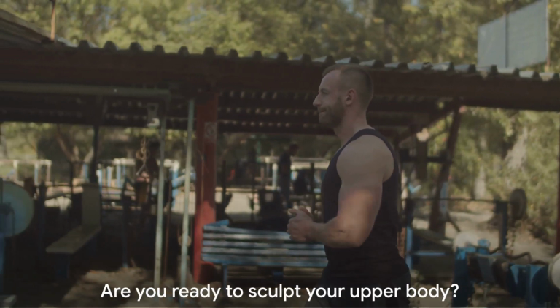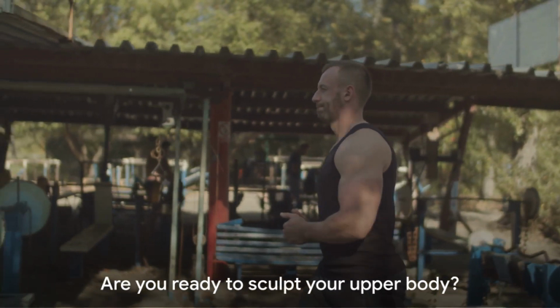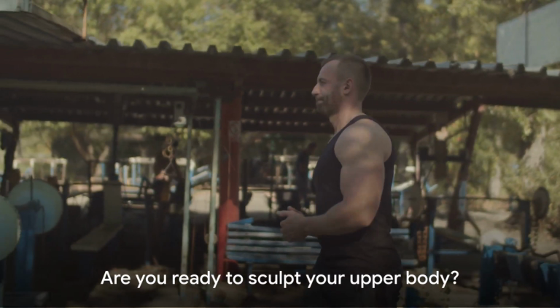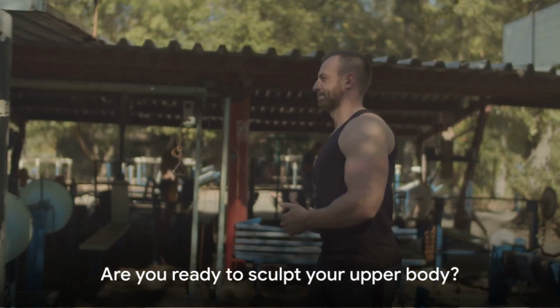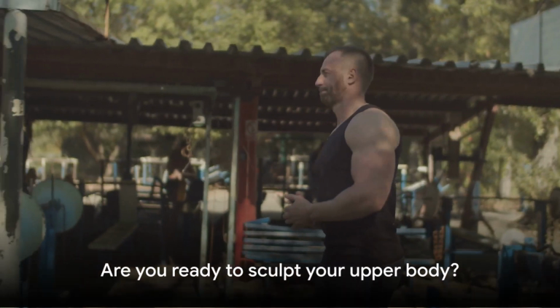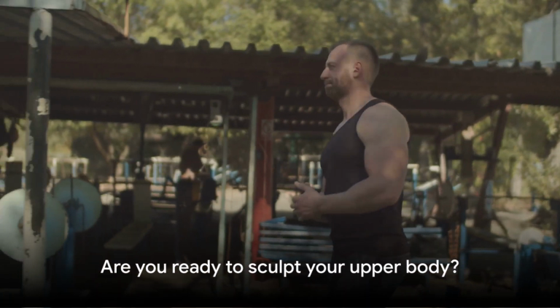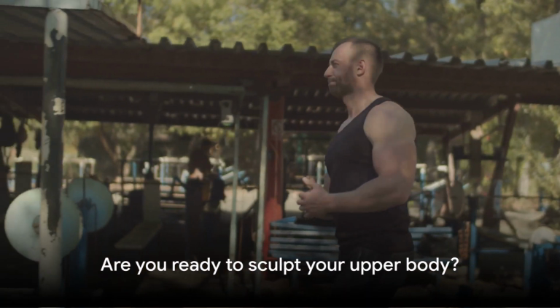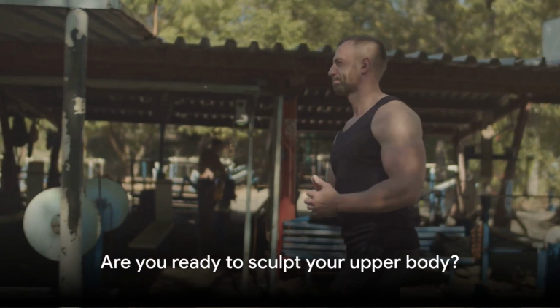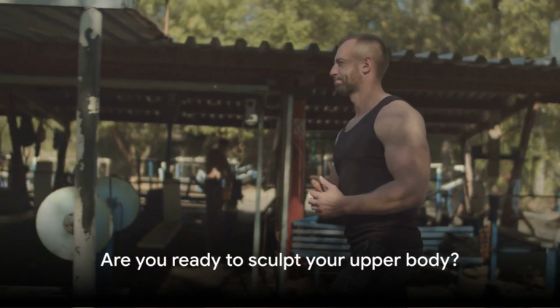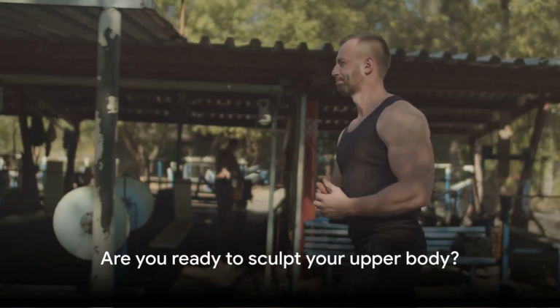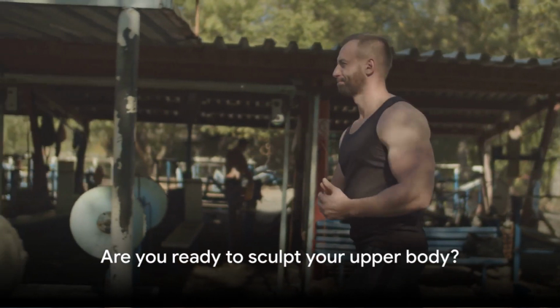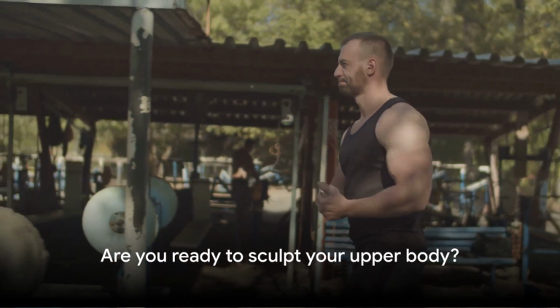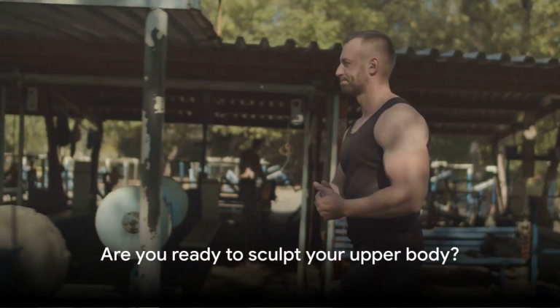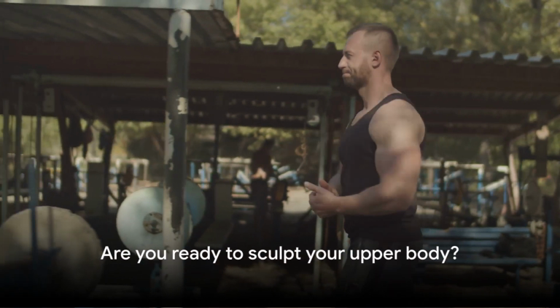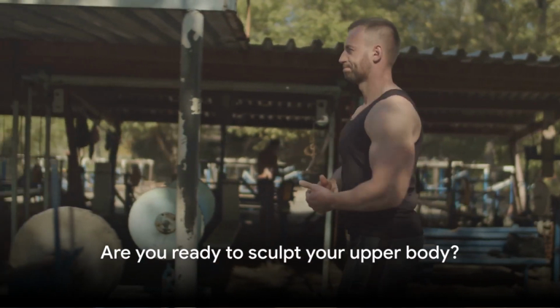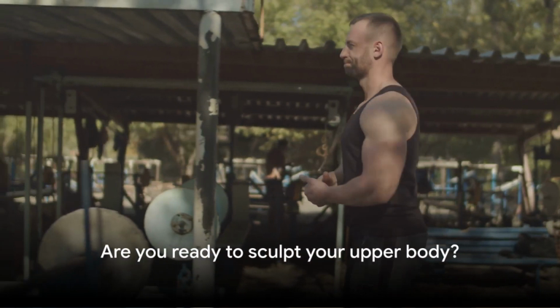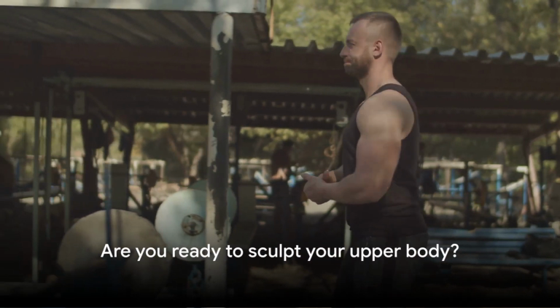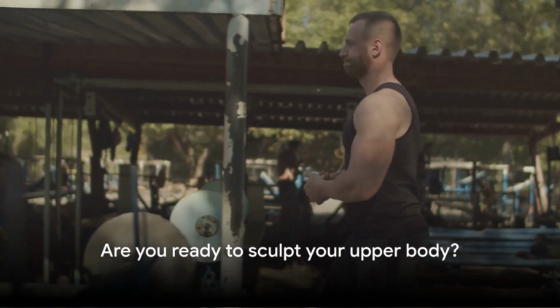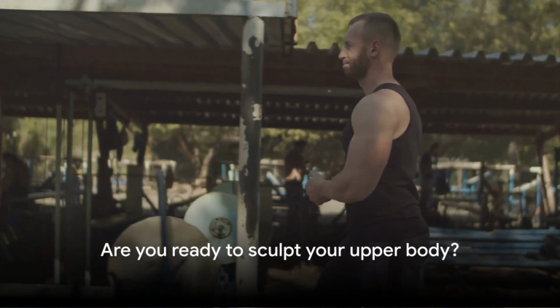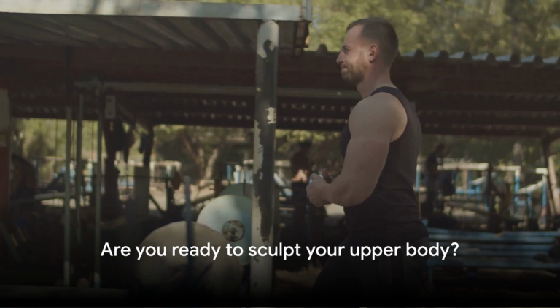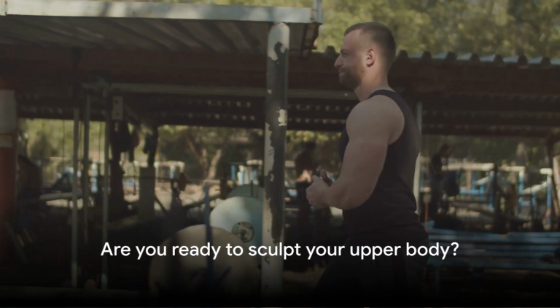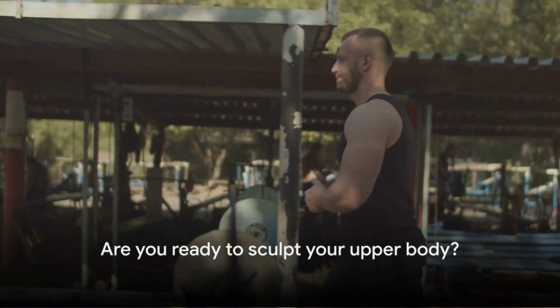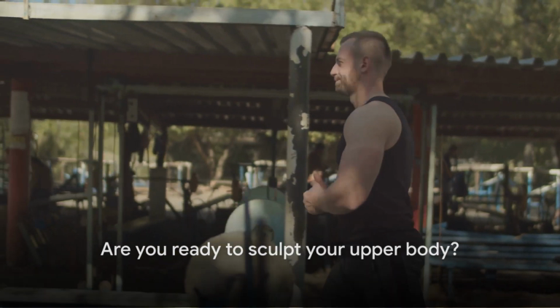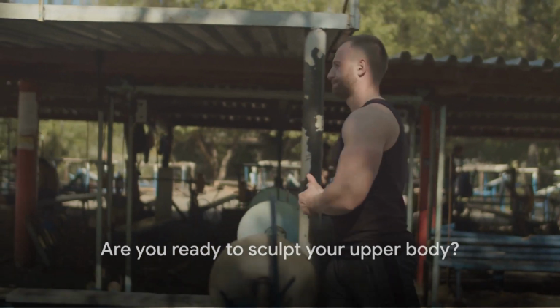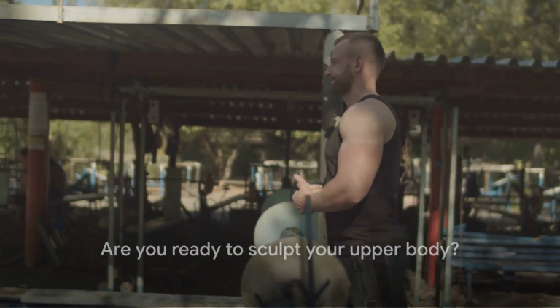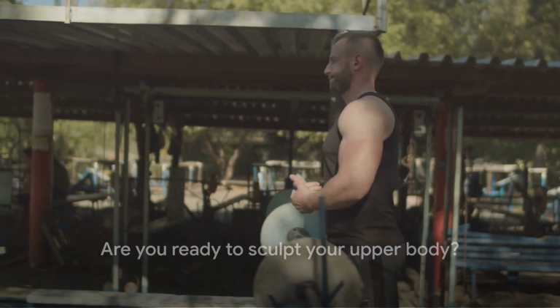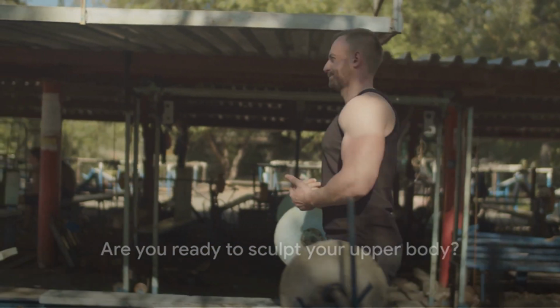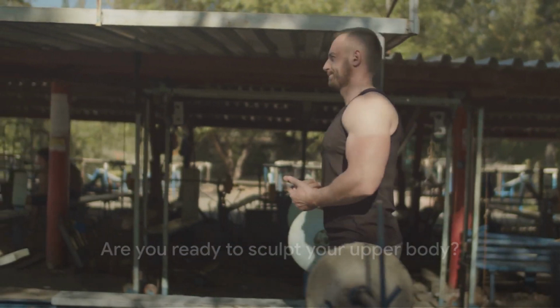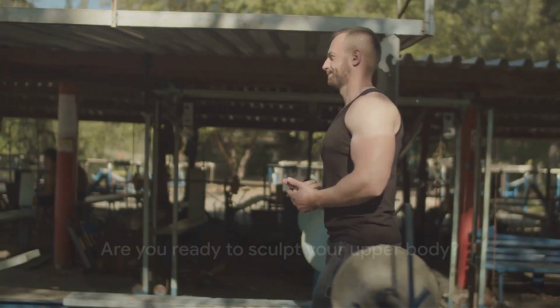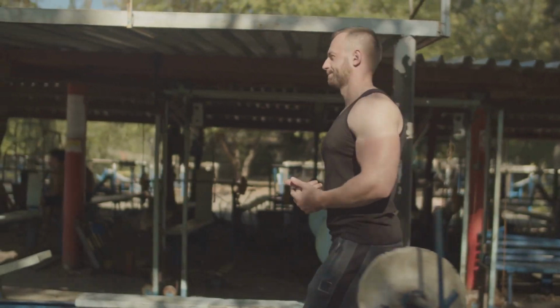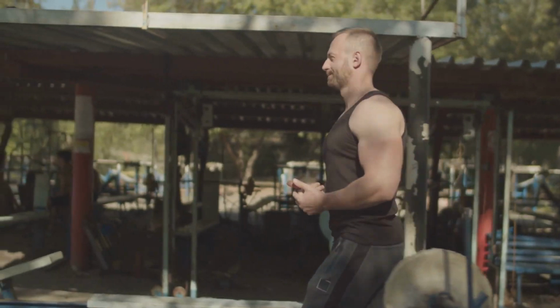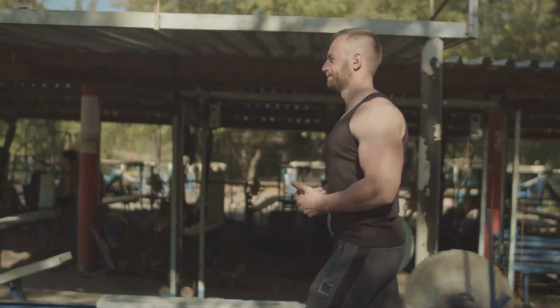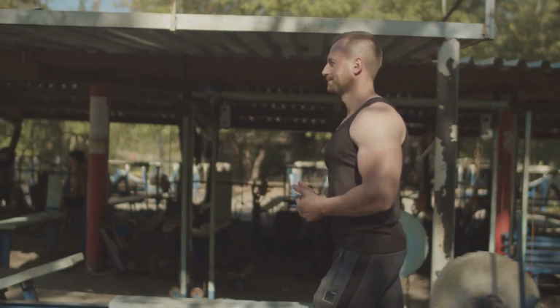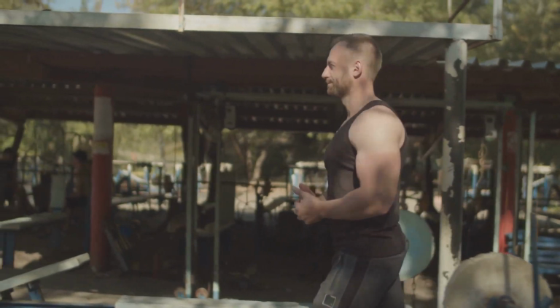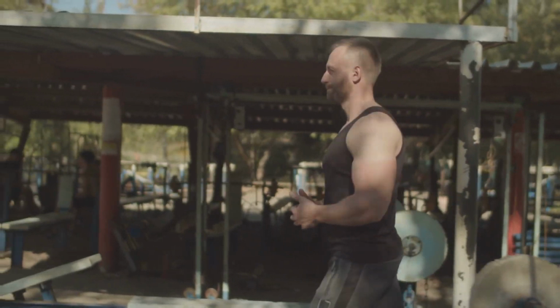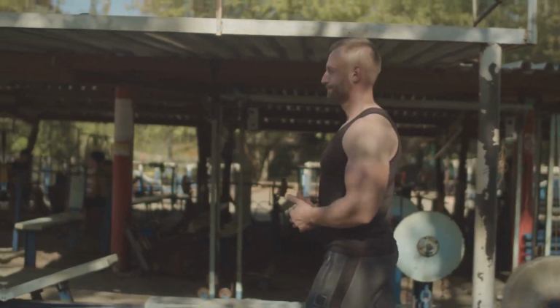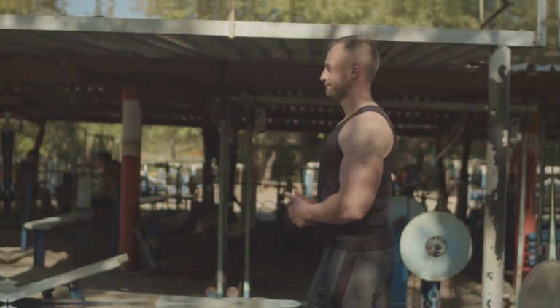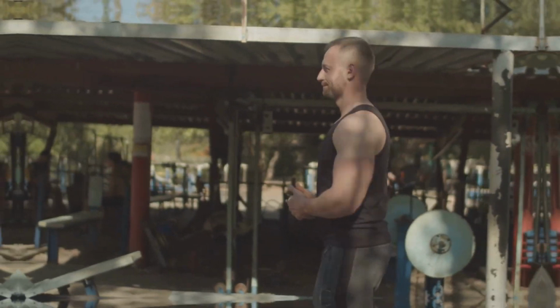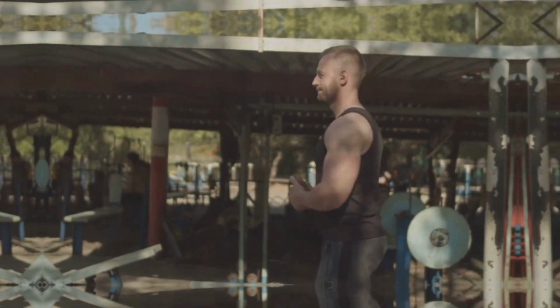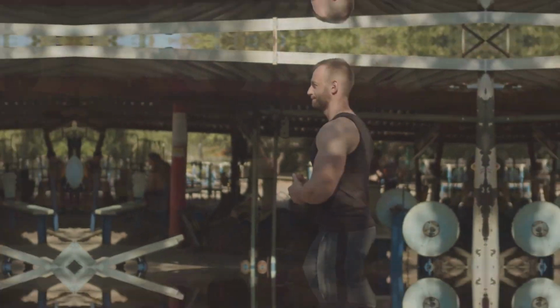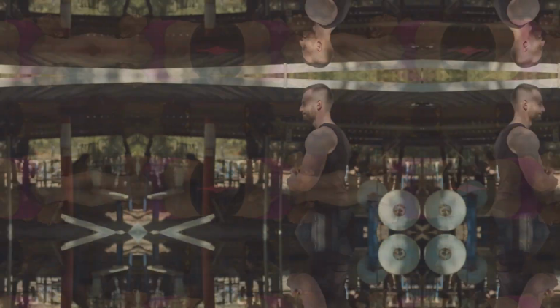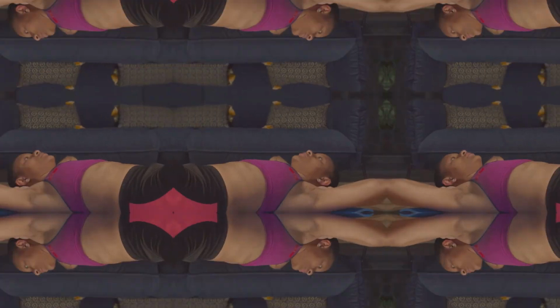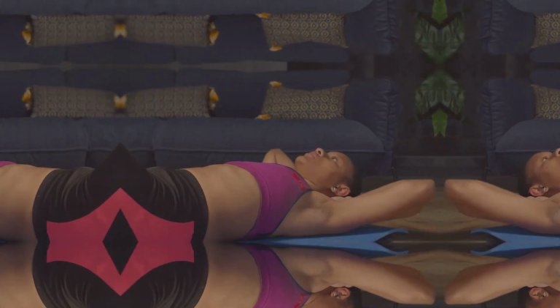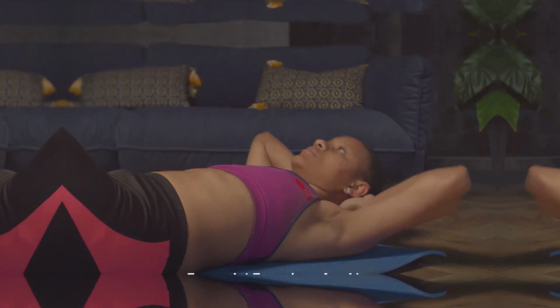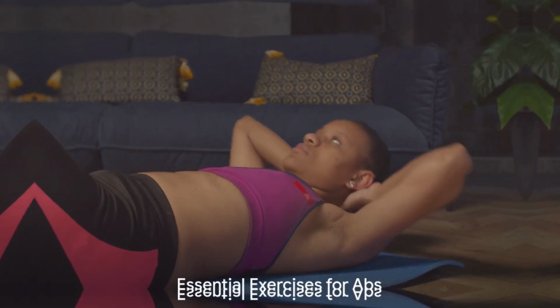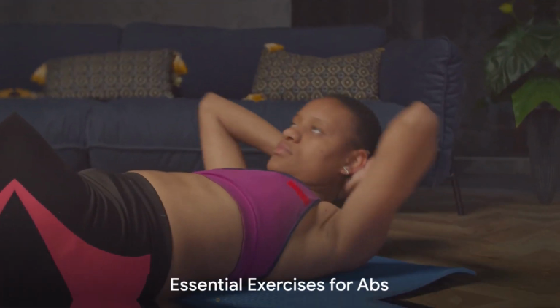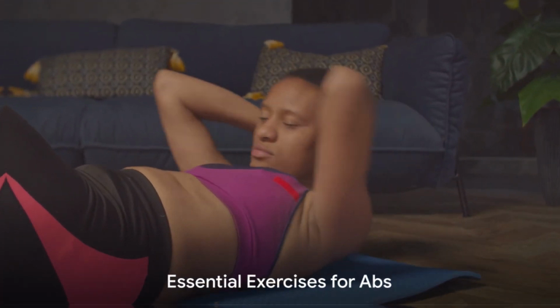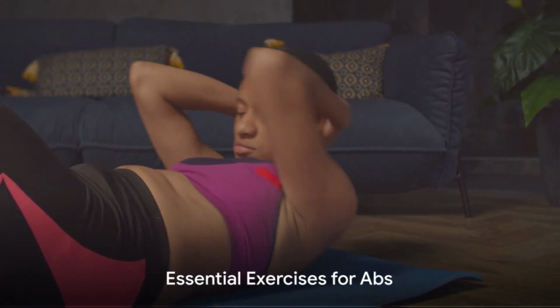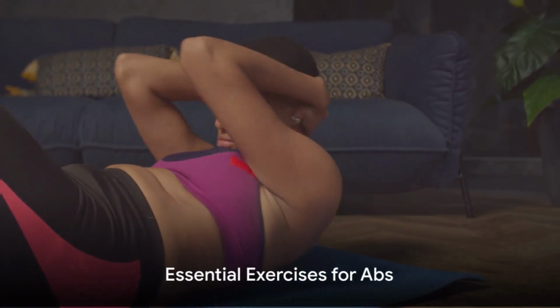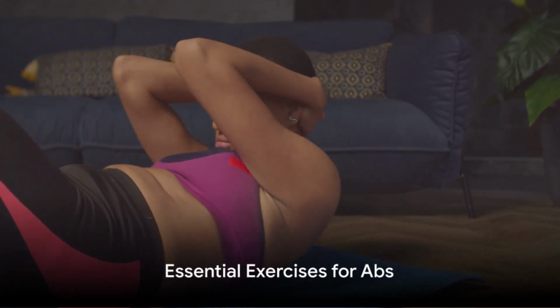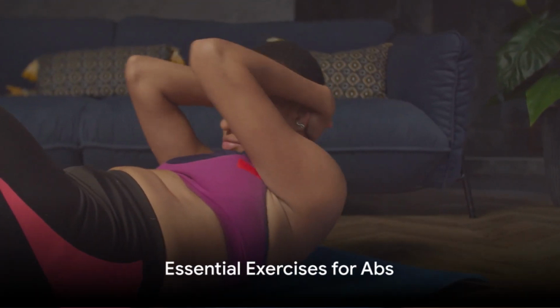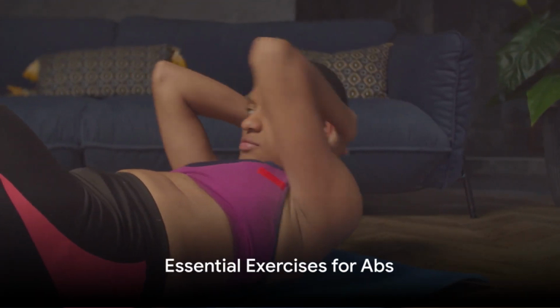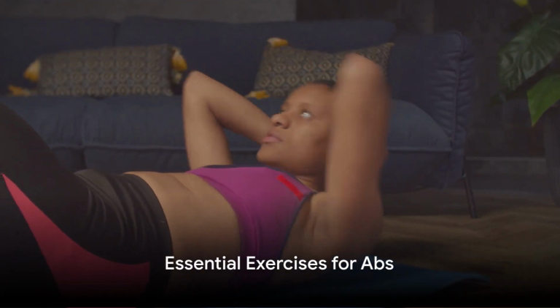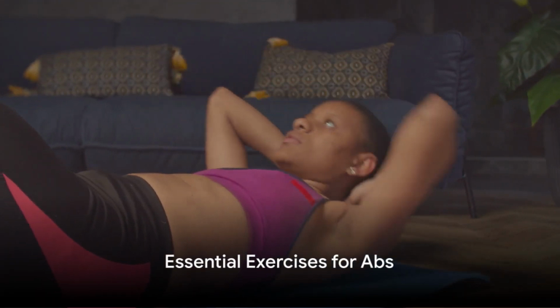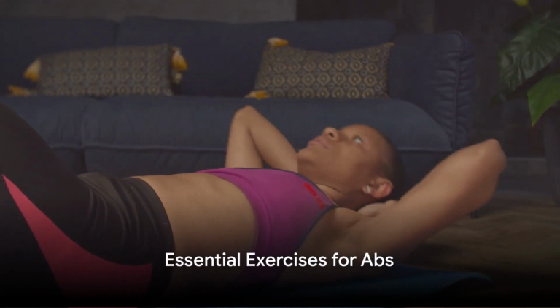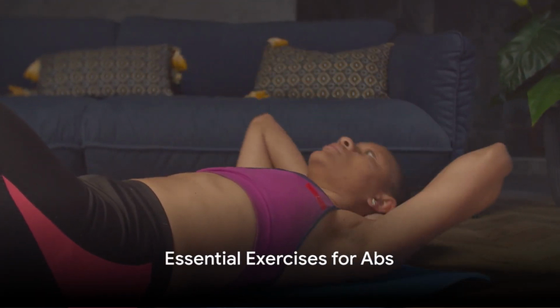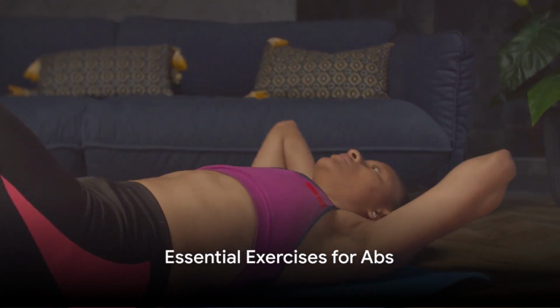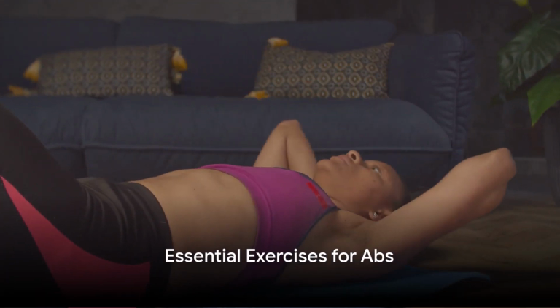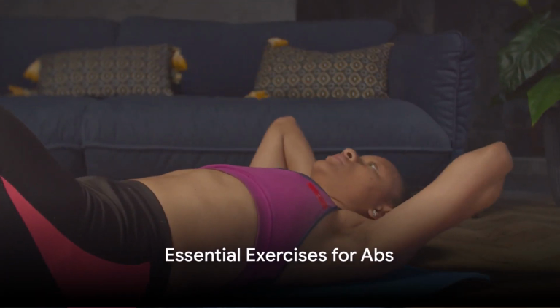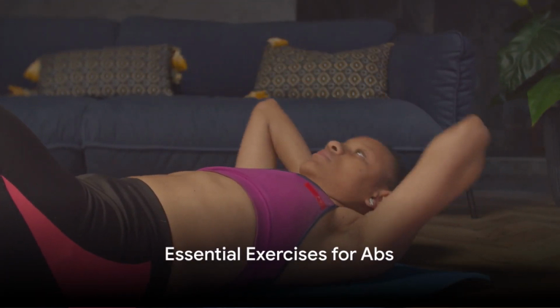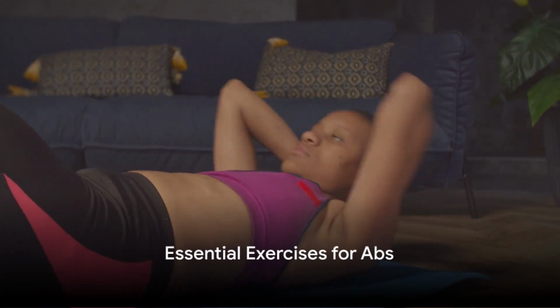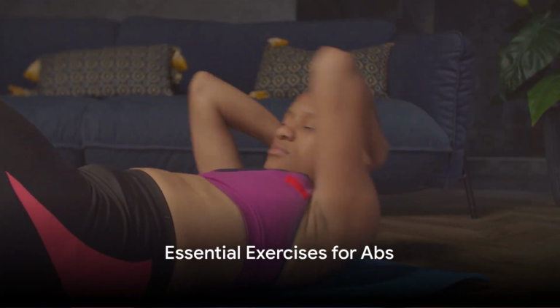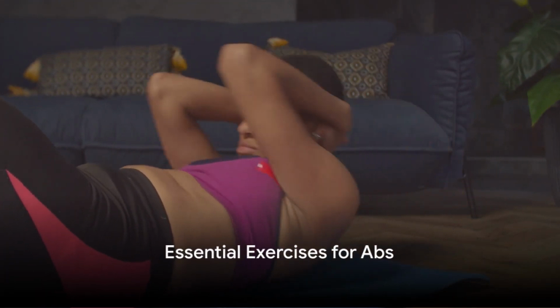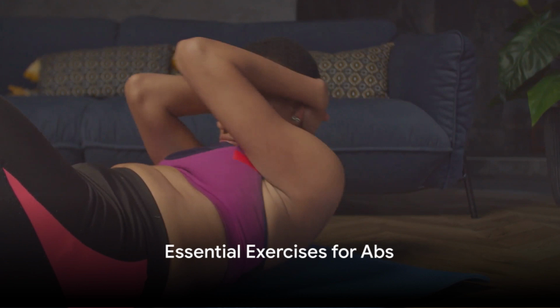And last but not least, a strong upper body enhances your physical appearance. Defined muscles in the arms, shoulders, and chest can make you look more fit and healthy, boosting your confidence and even your mood. Now that you understand the benefits, are you ready to learn the steps to achieve this goal?